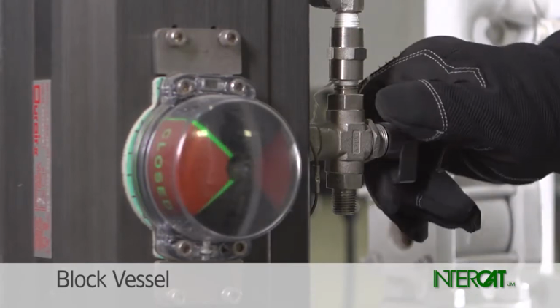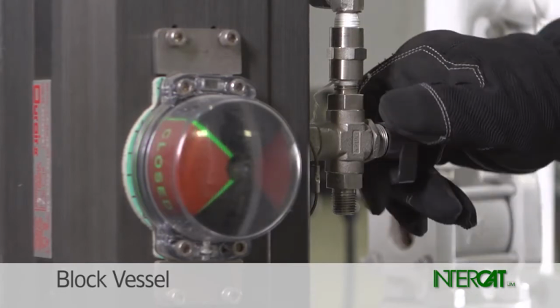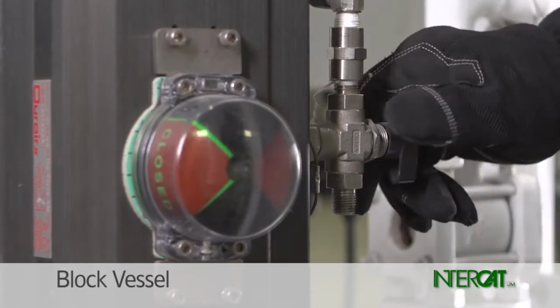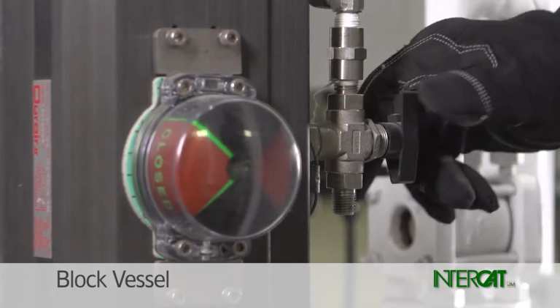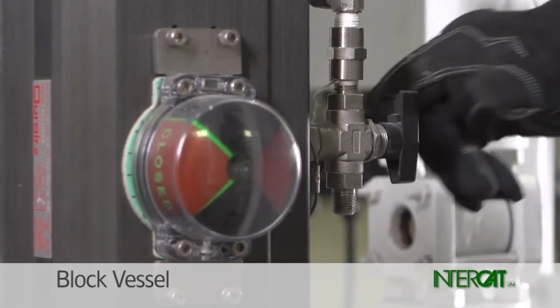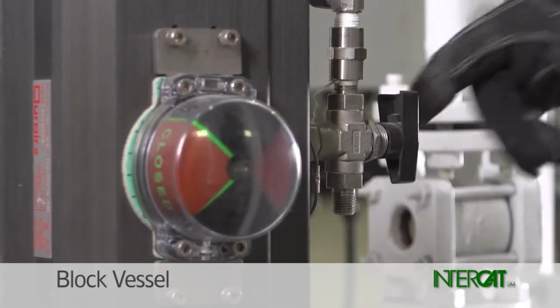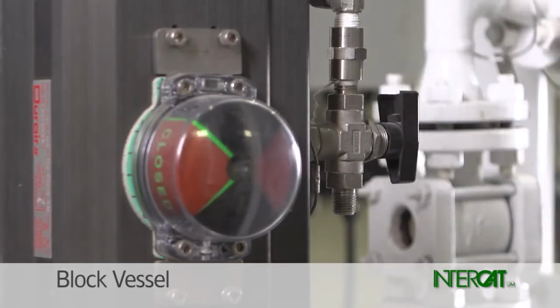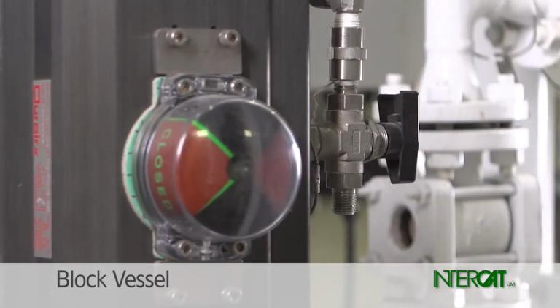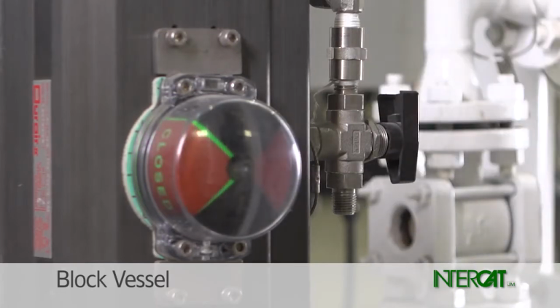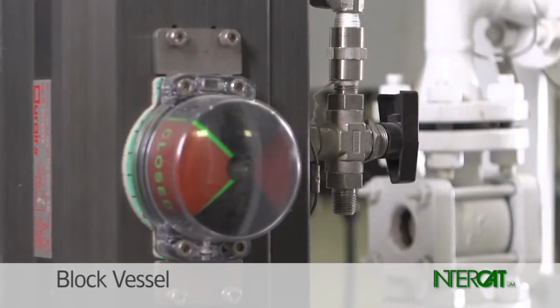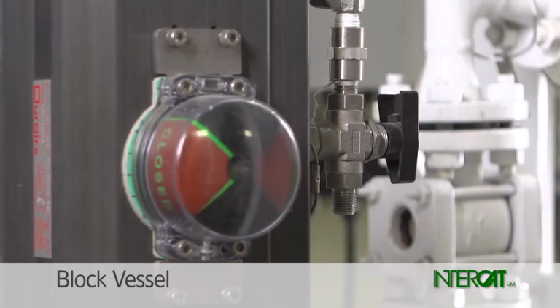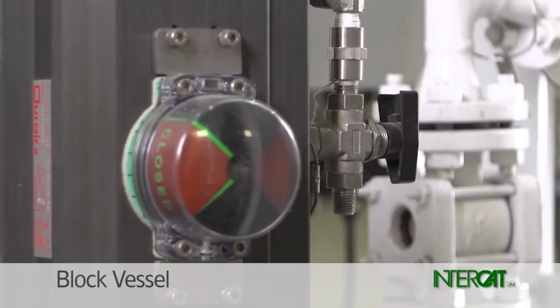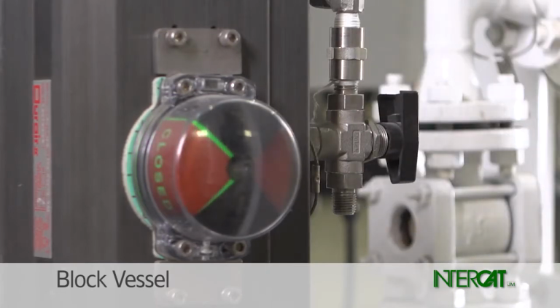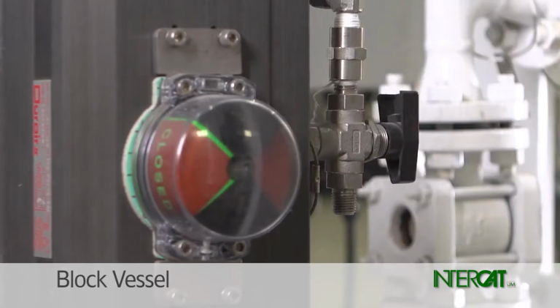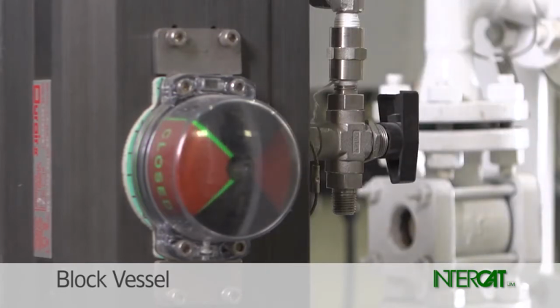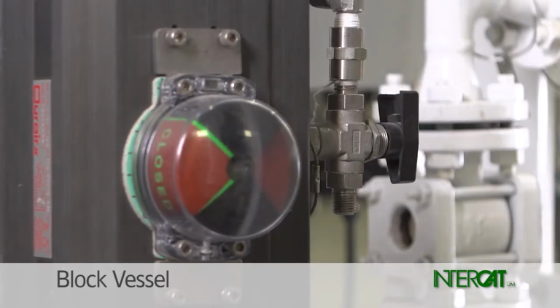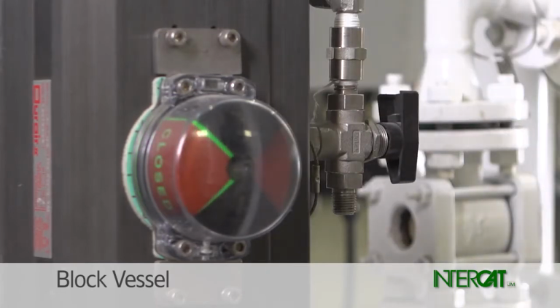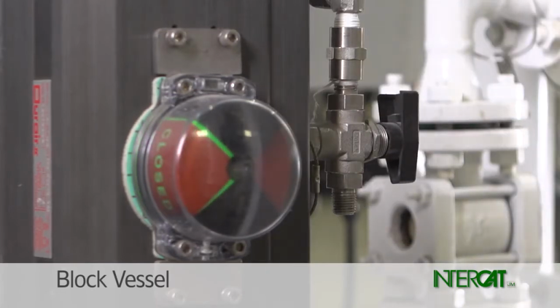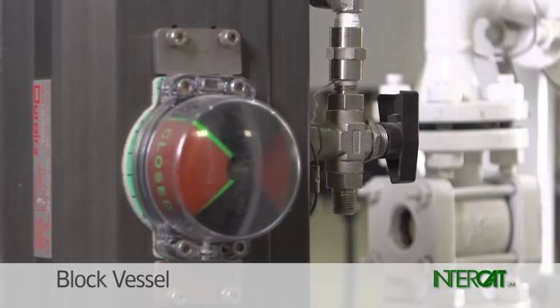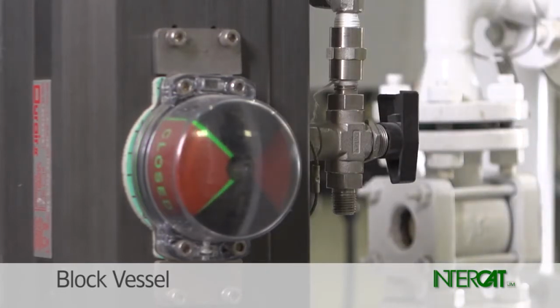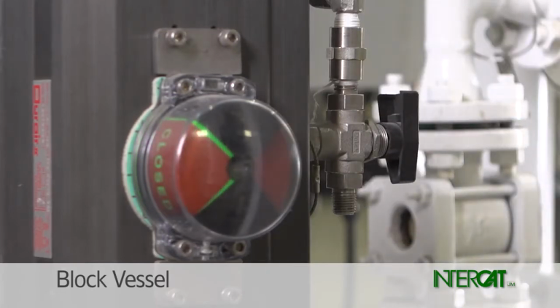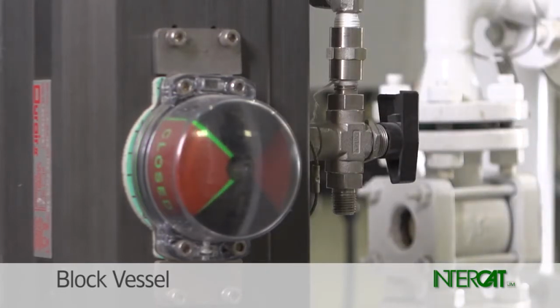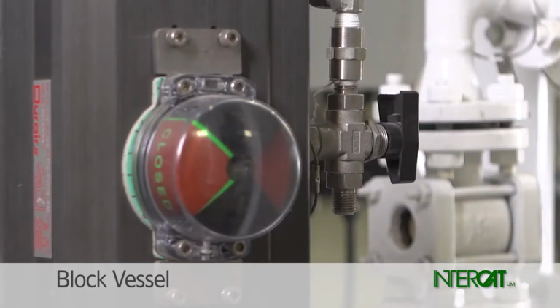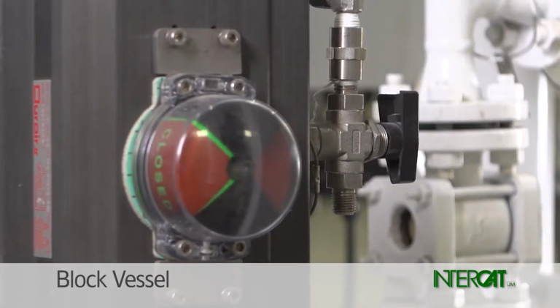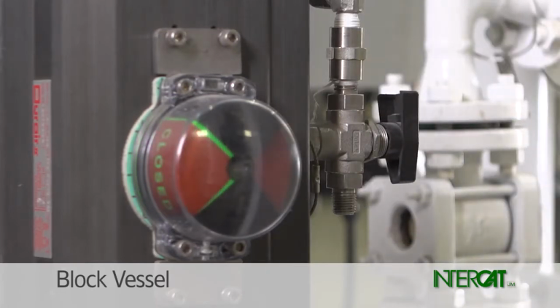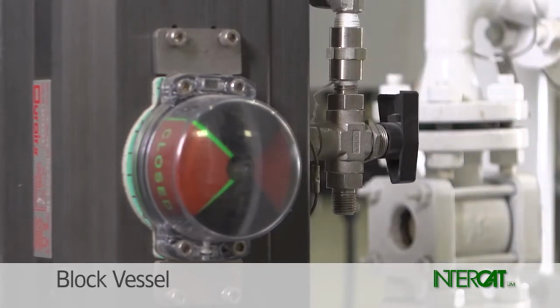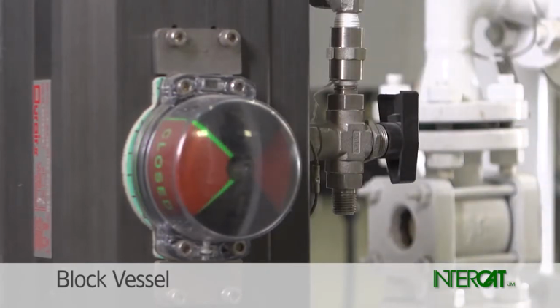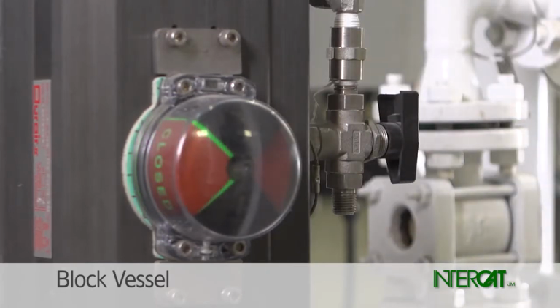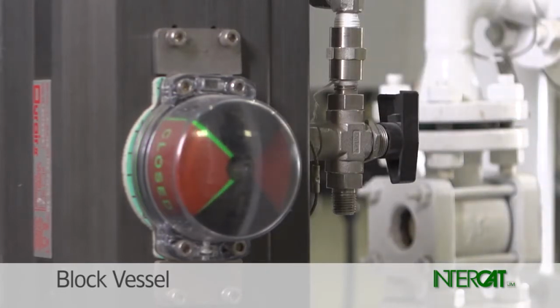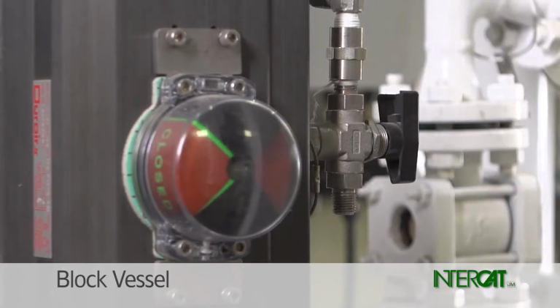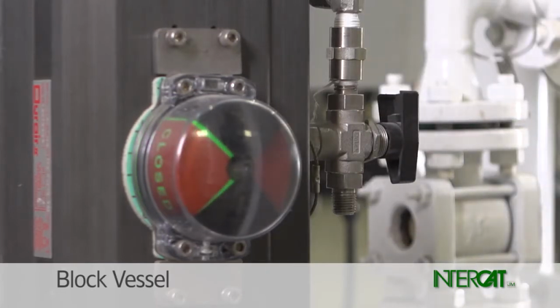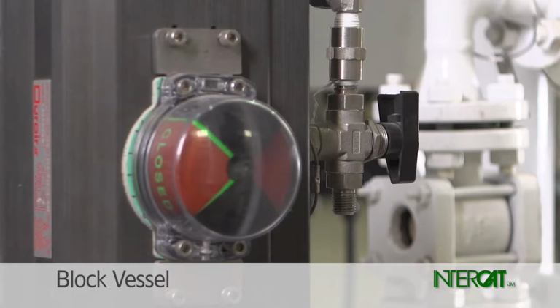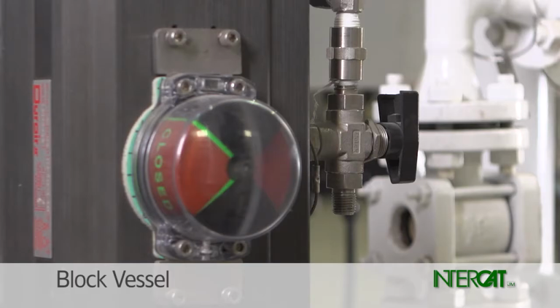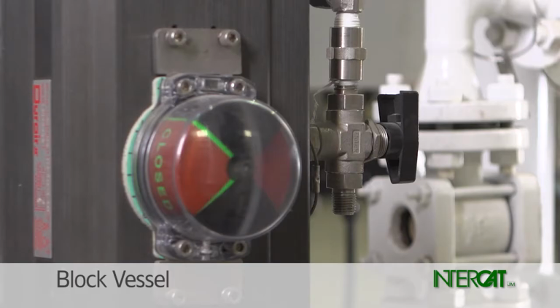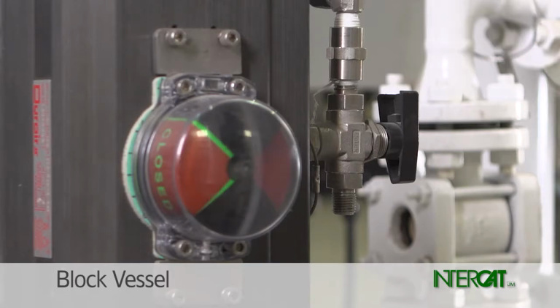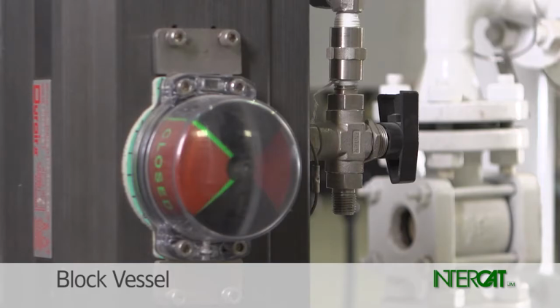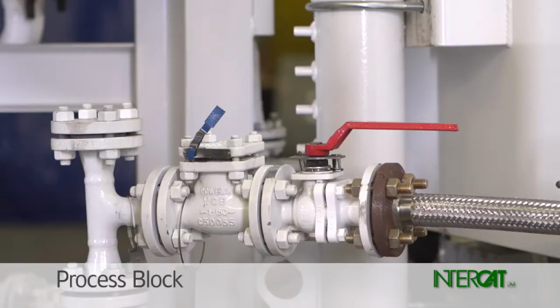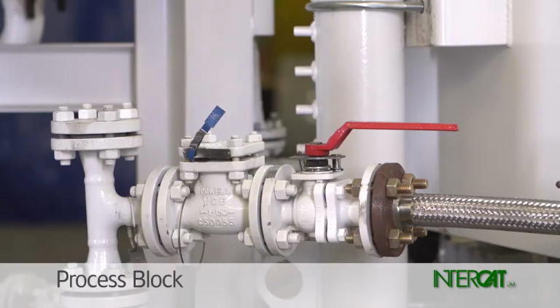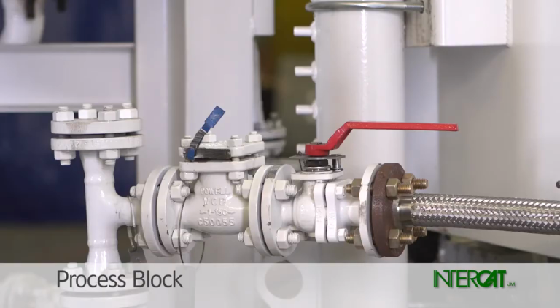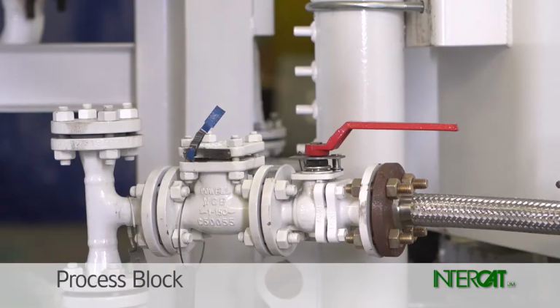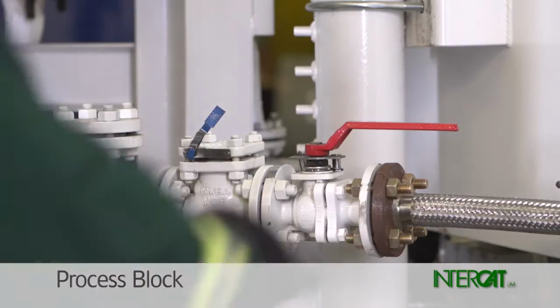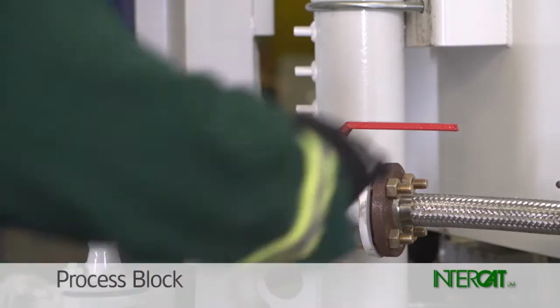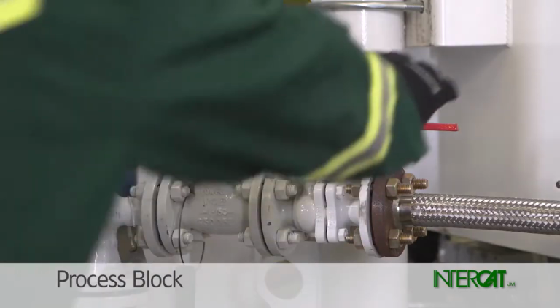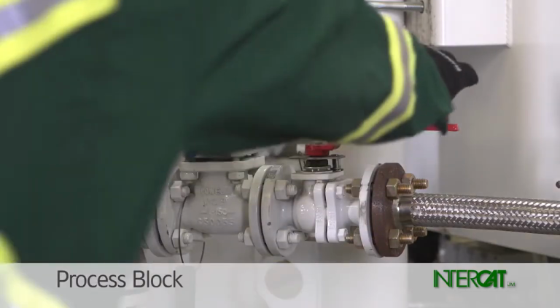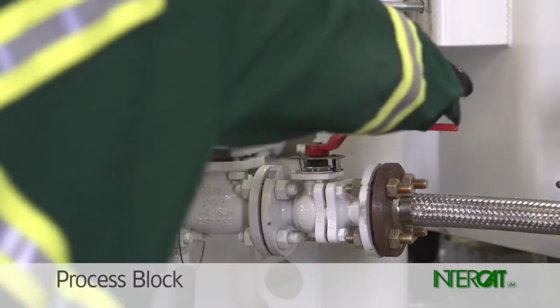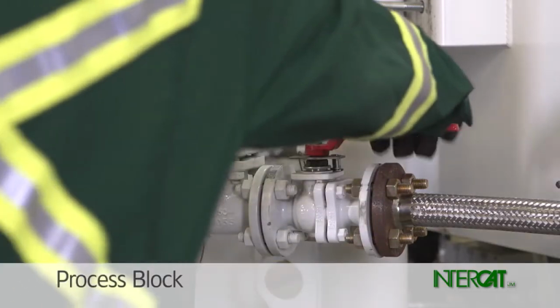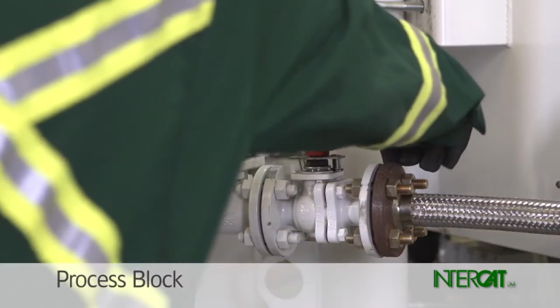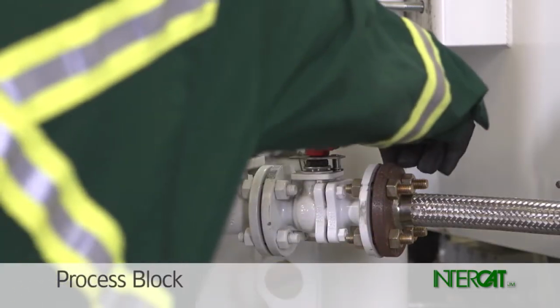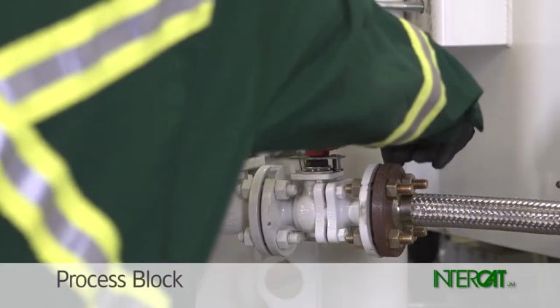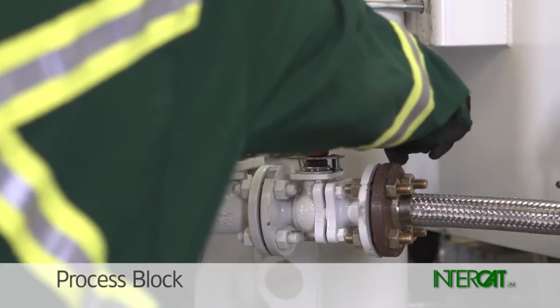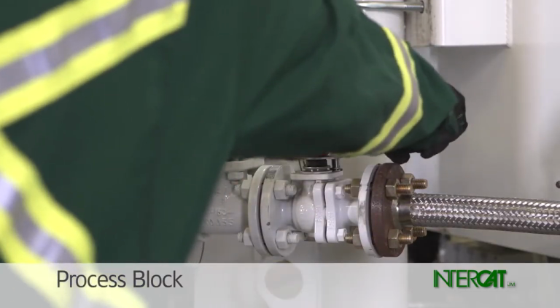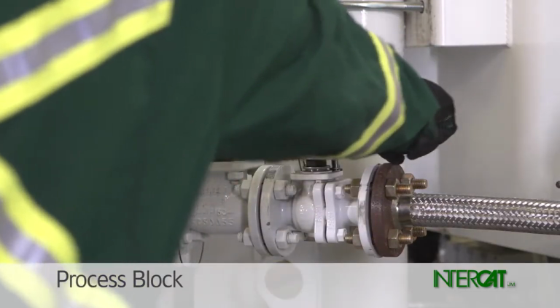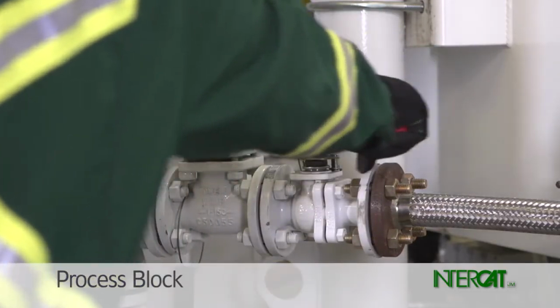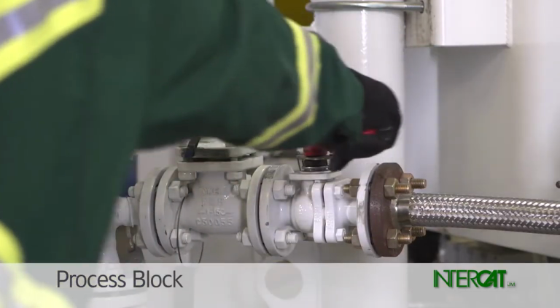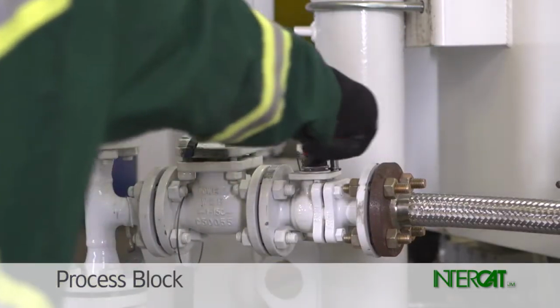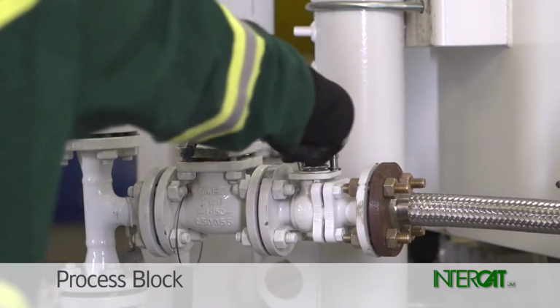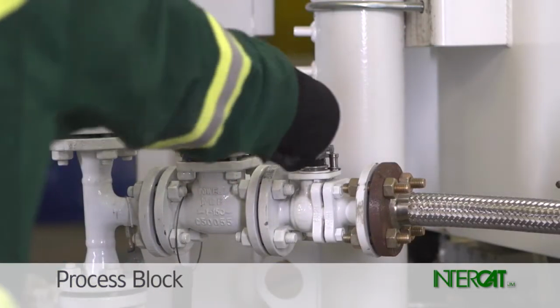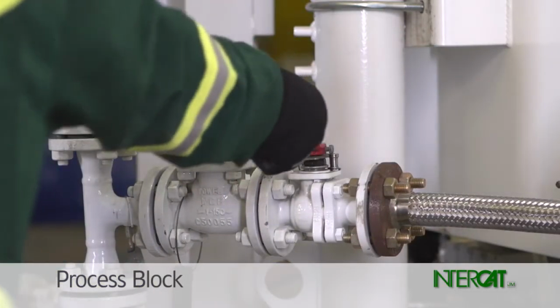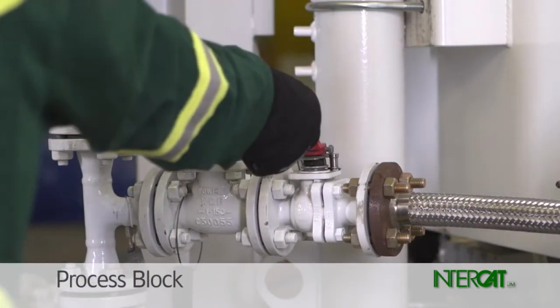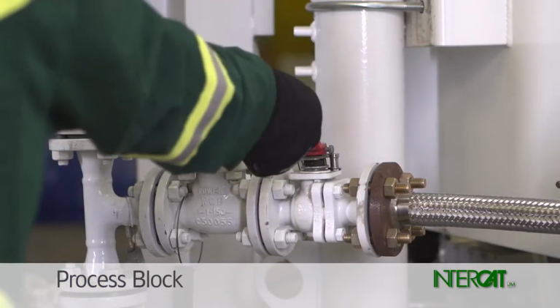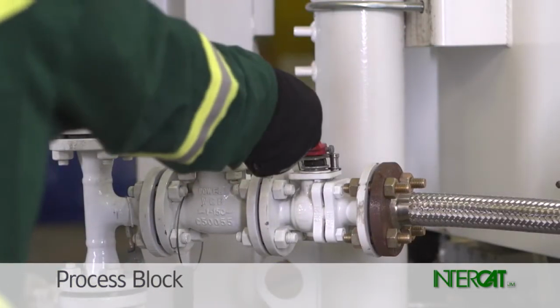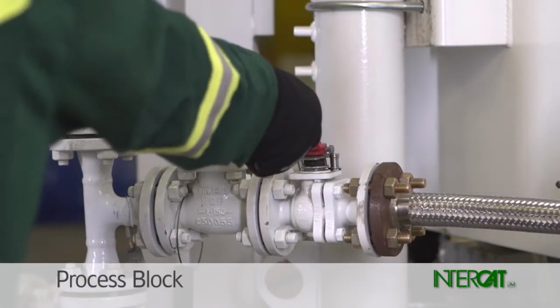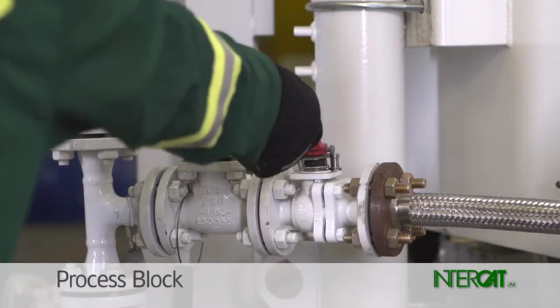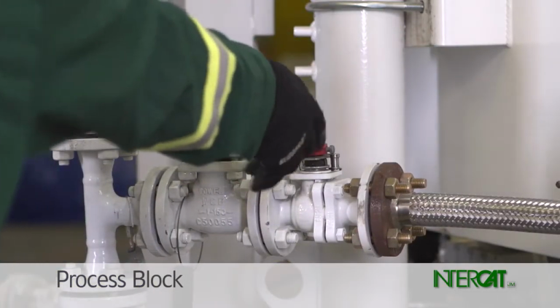Verify that the actuator is in the fully closed position. Close the block valve on the shot pipe to process.